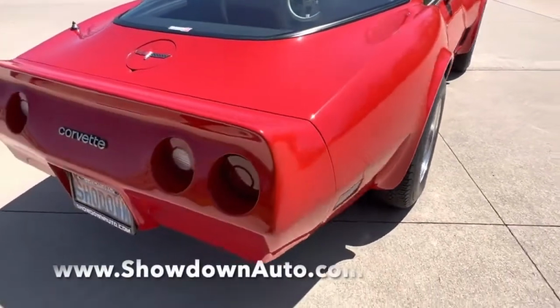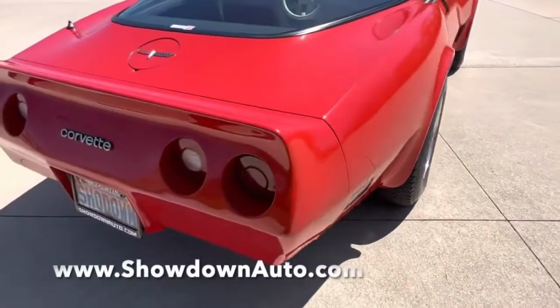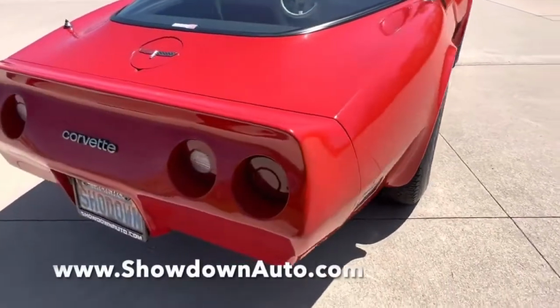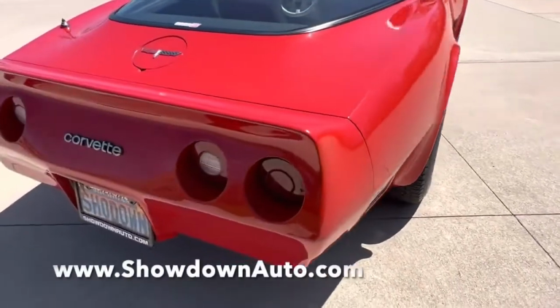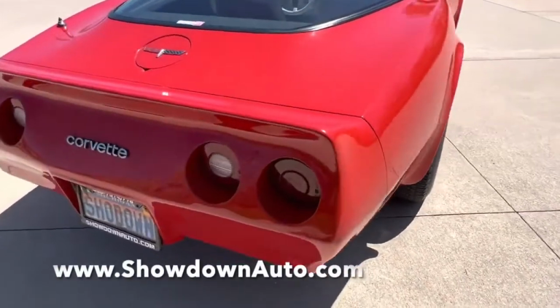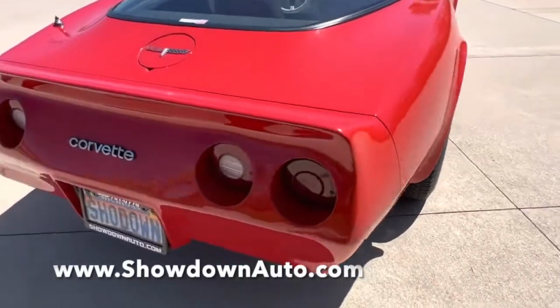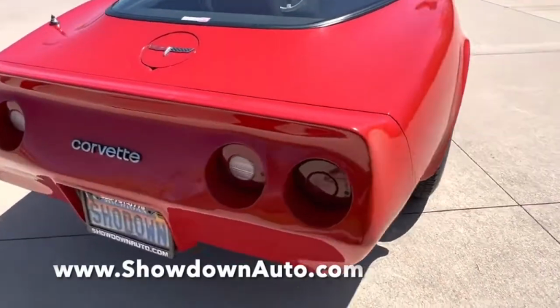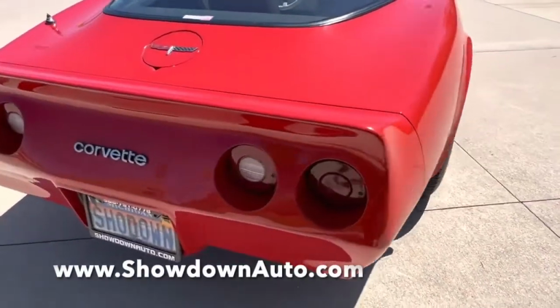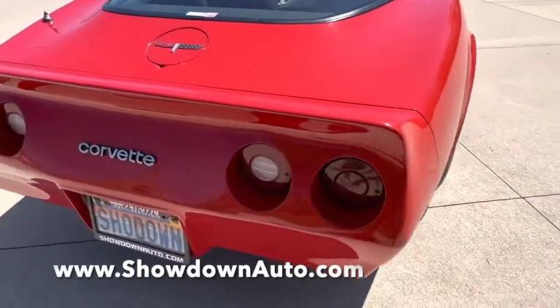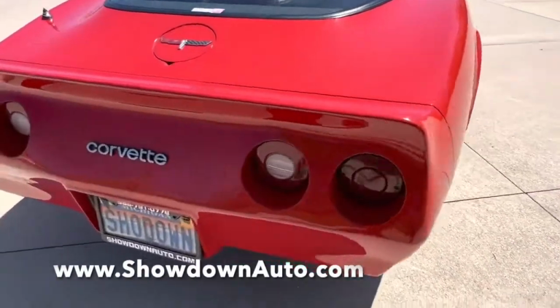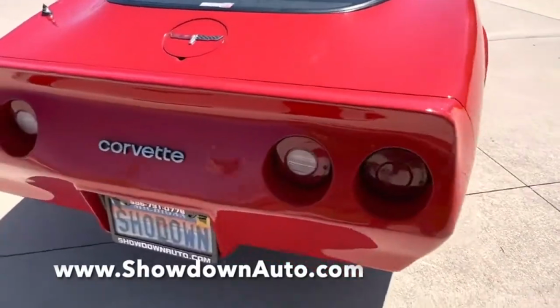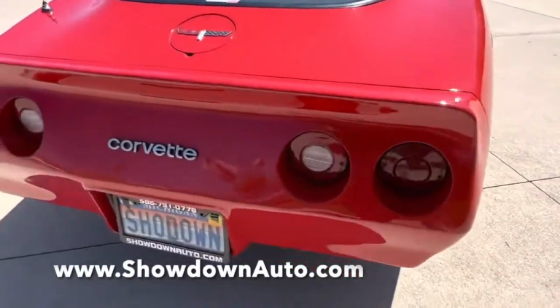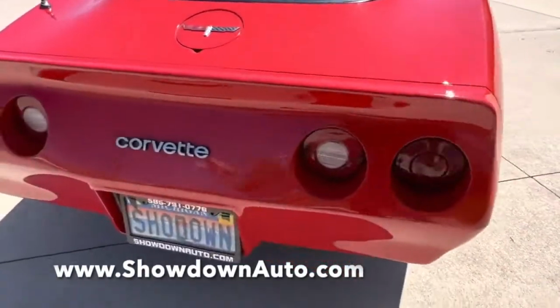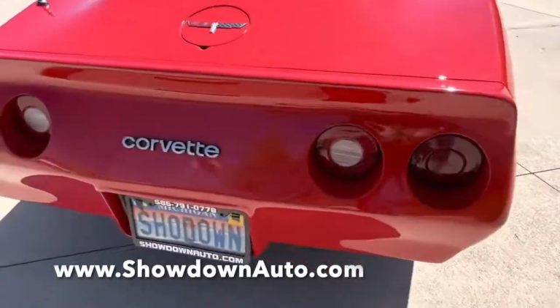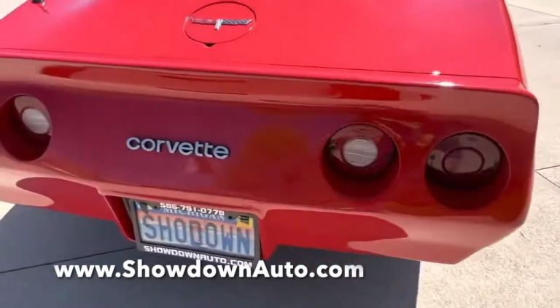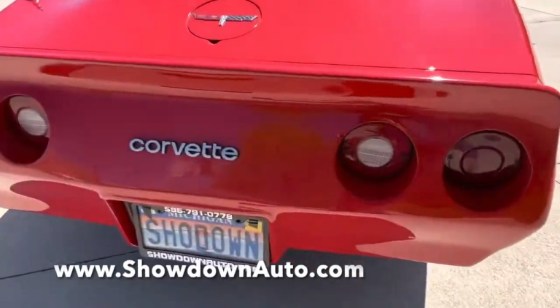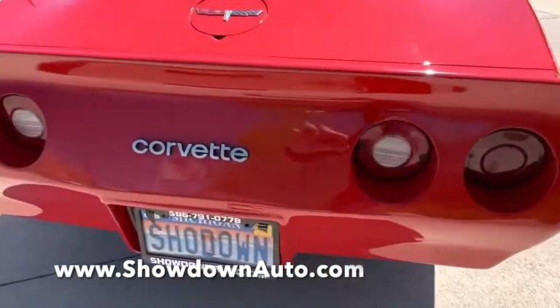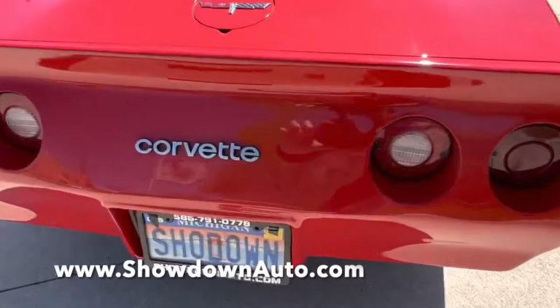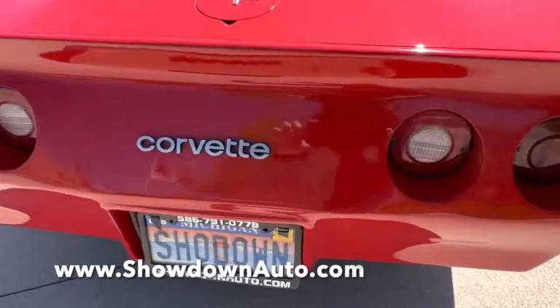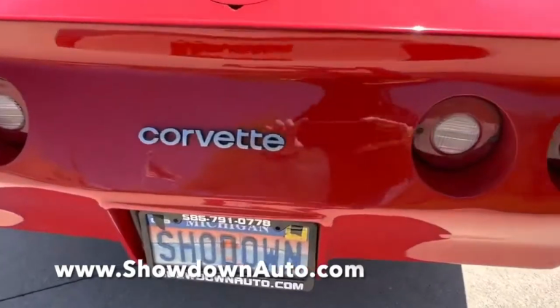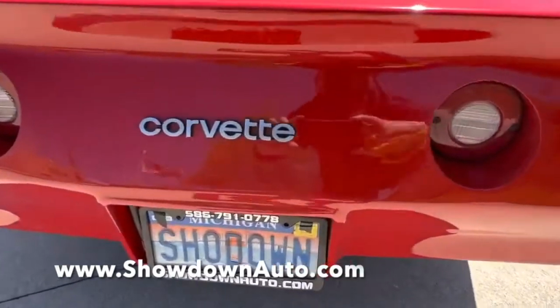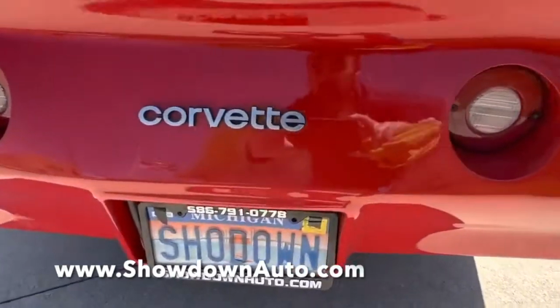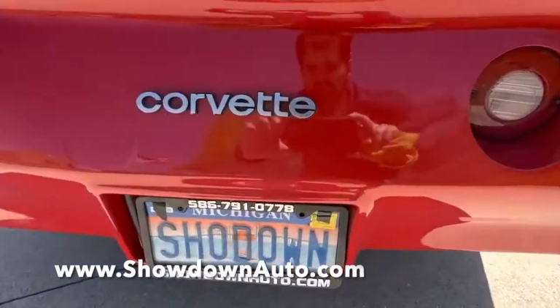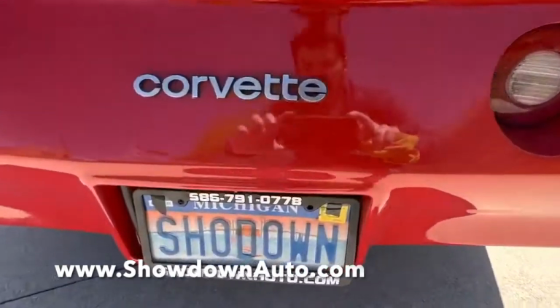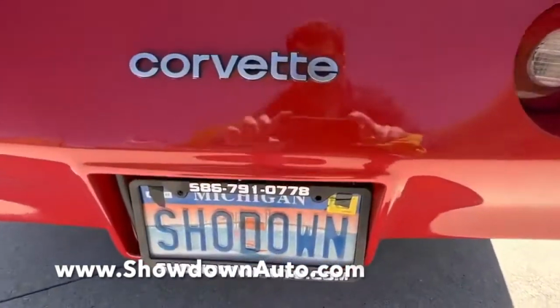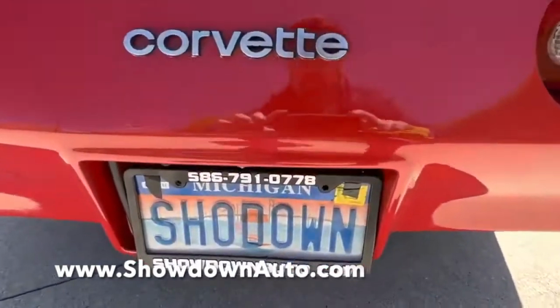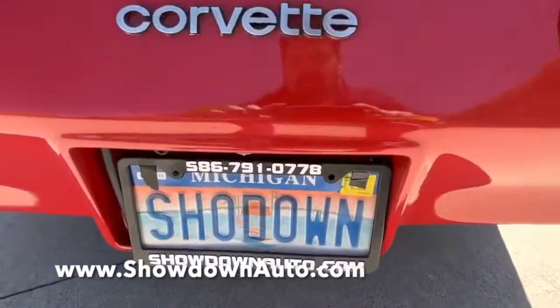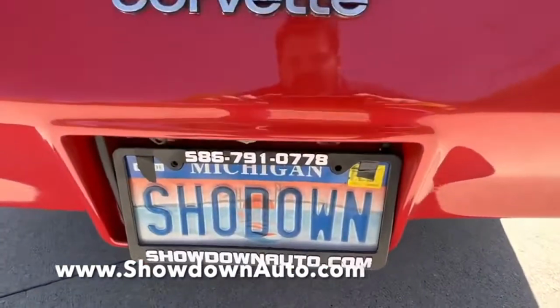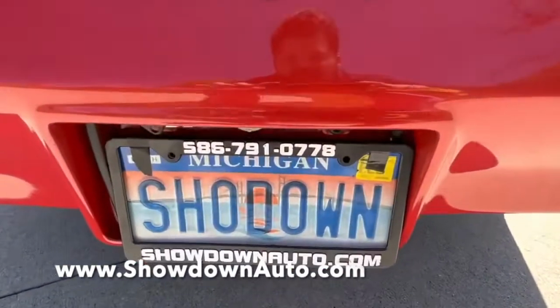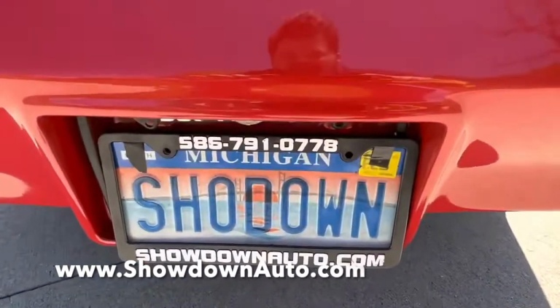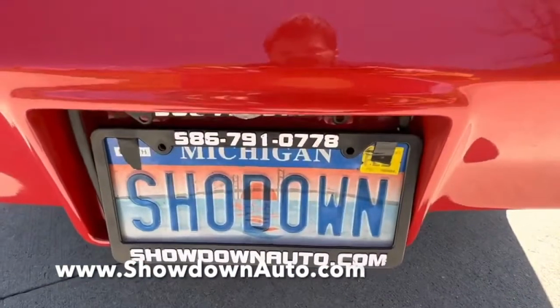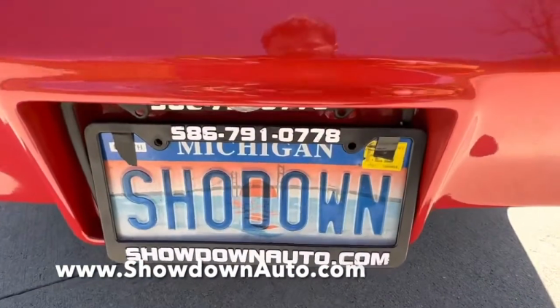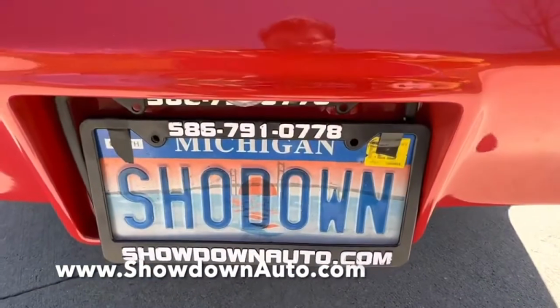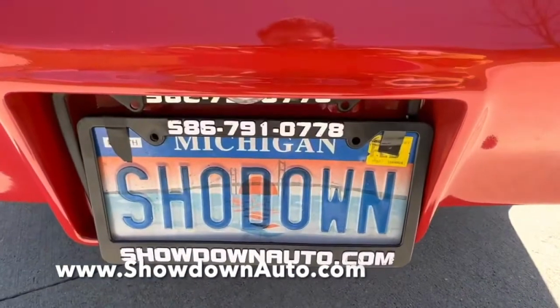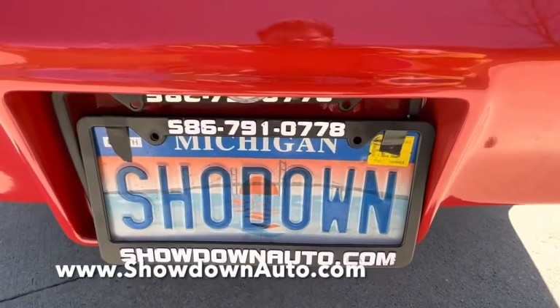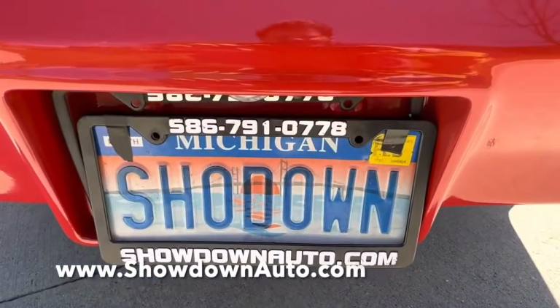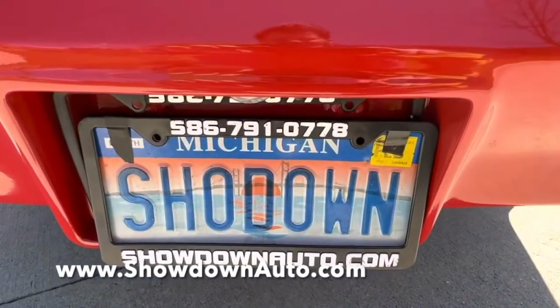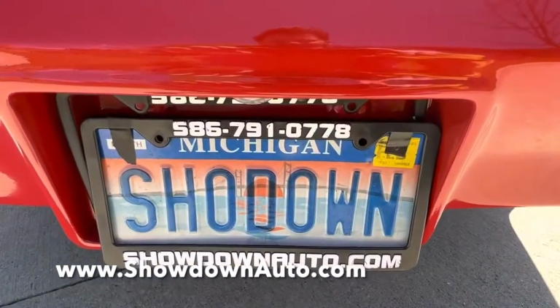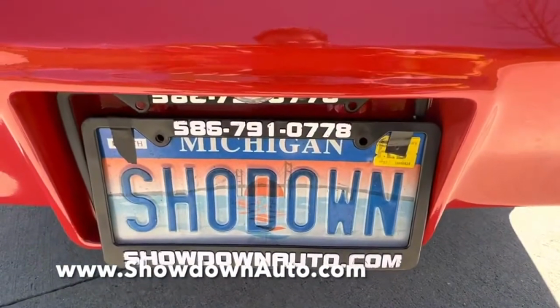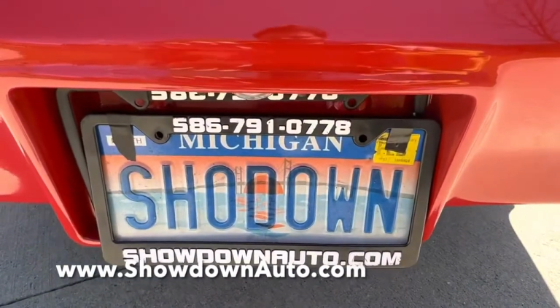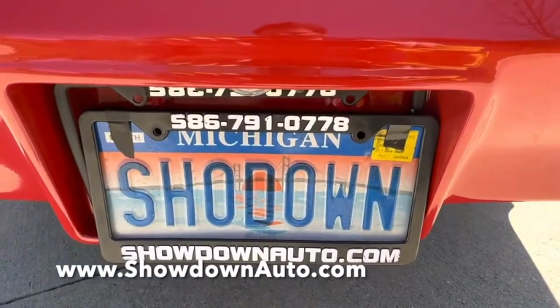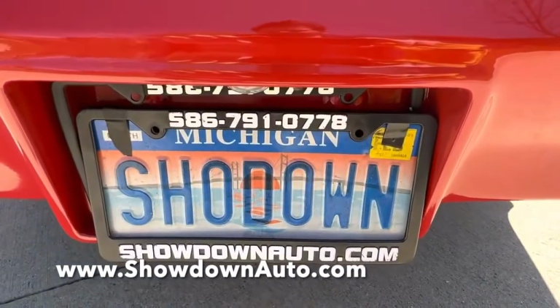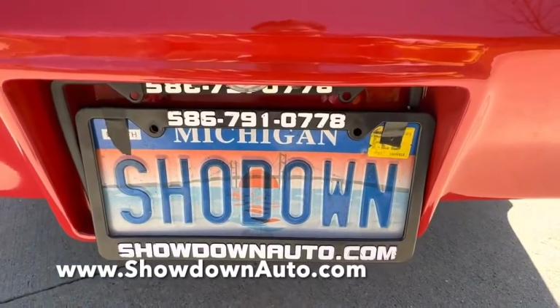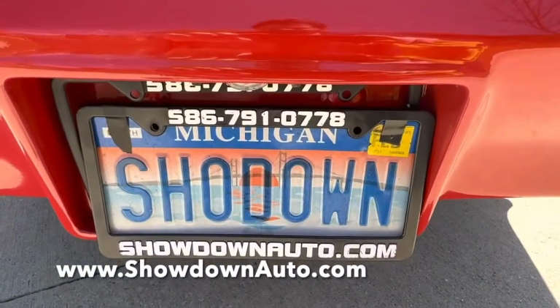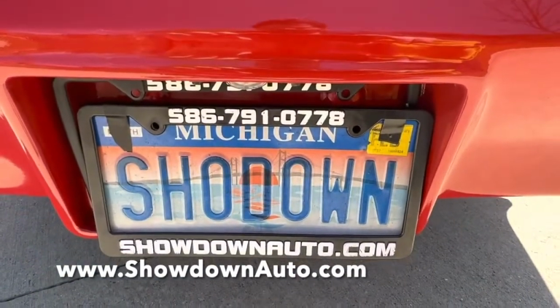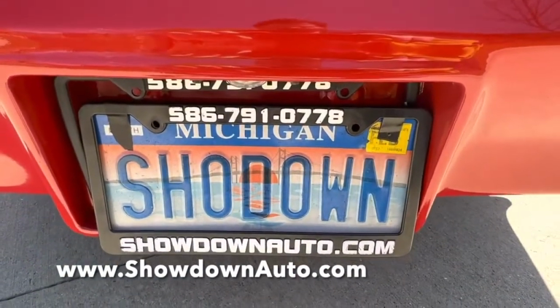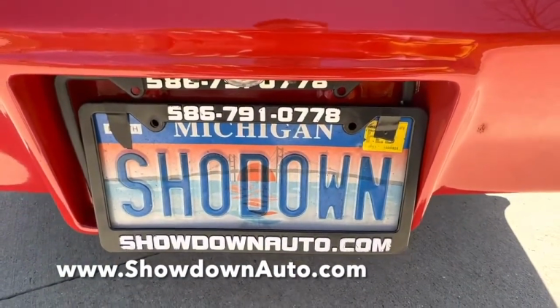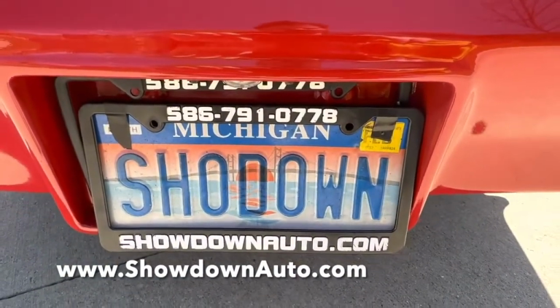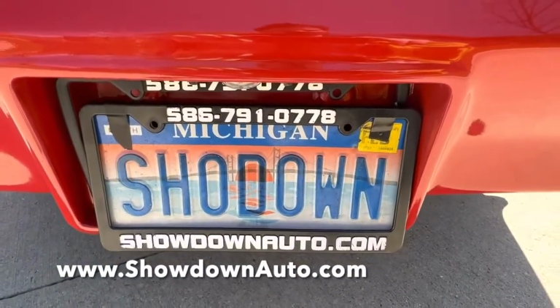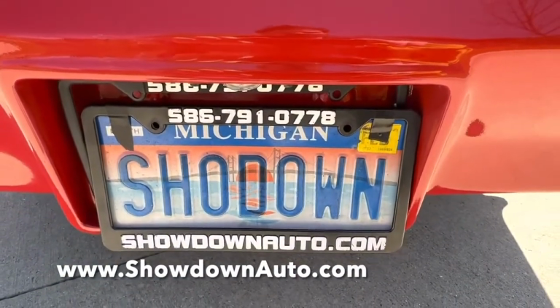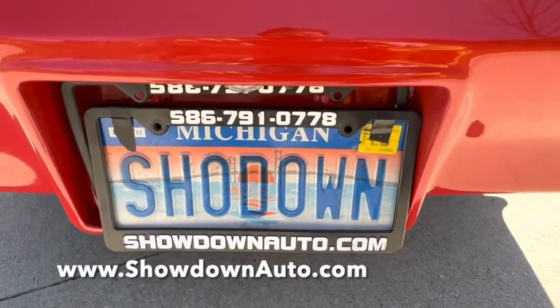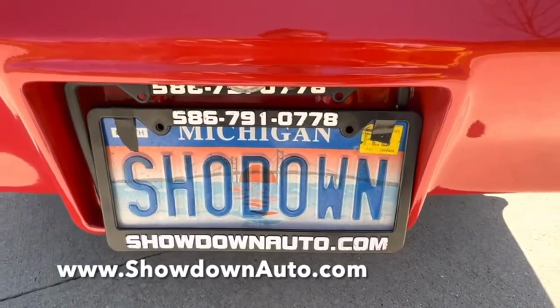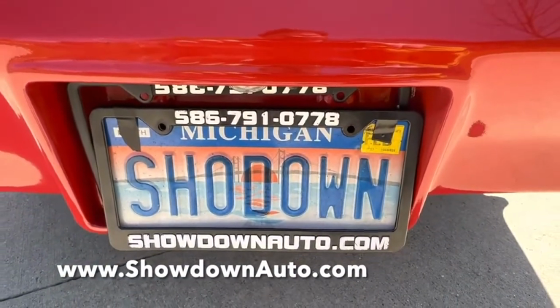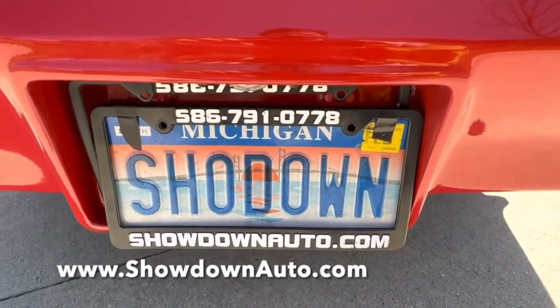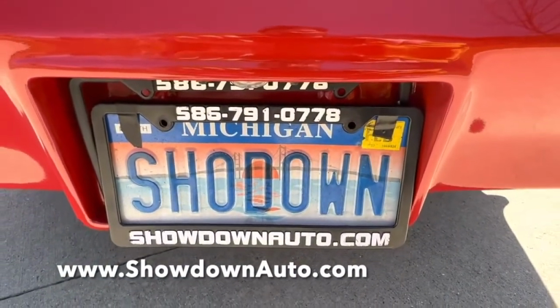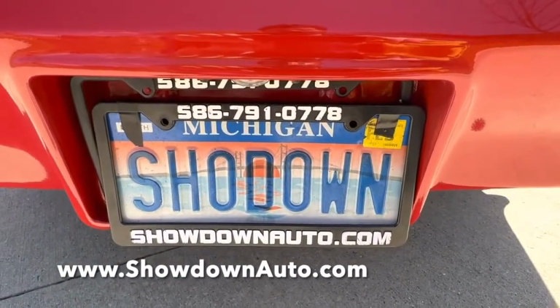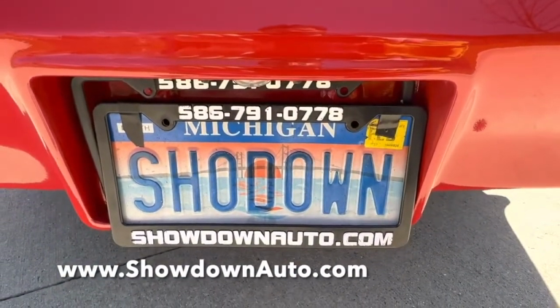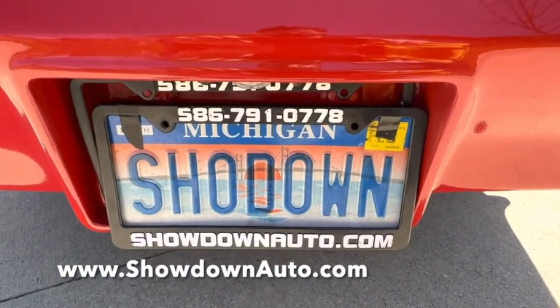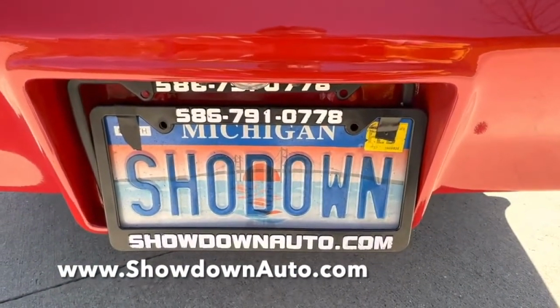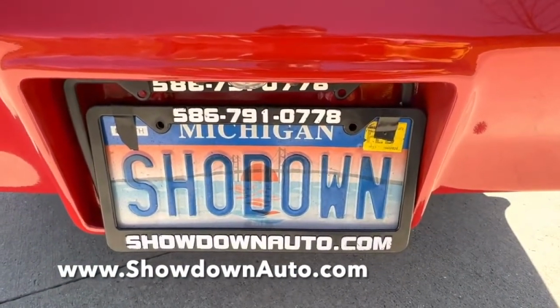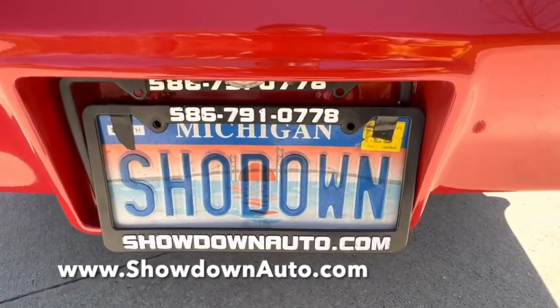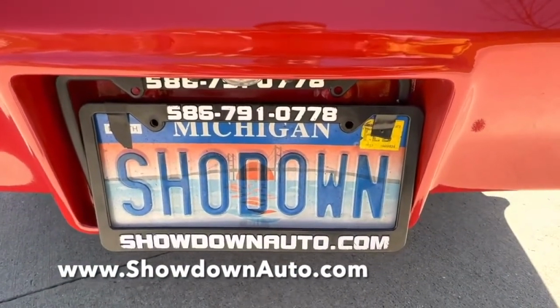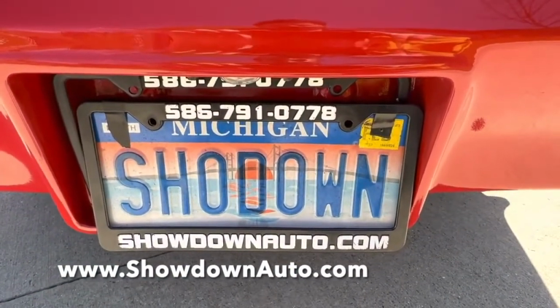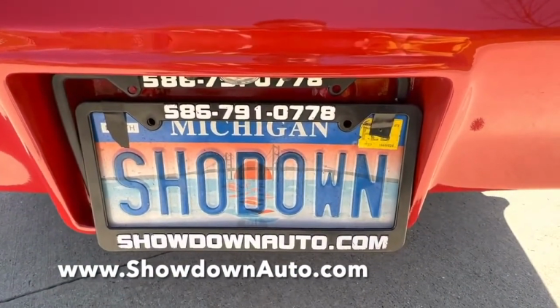Our number is 586-791-0778. Showdownauto.com. Thanks for watching. Take care.